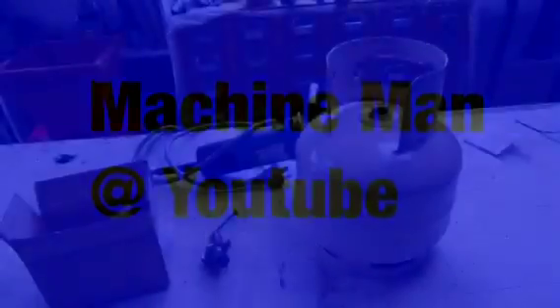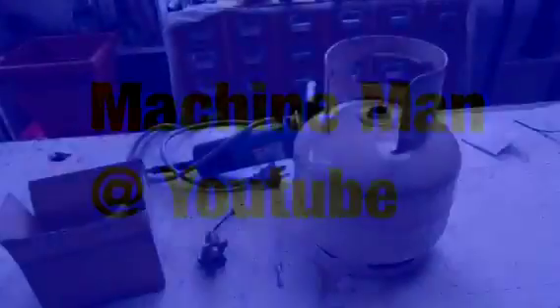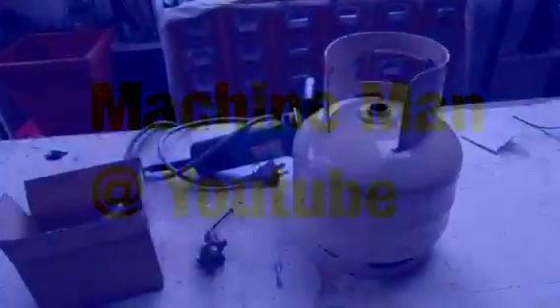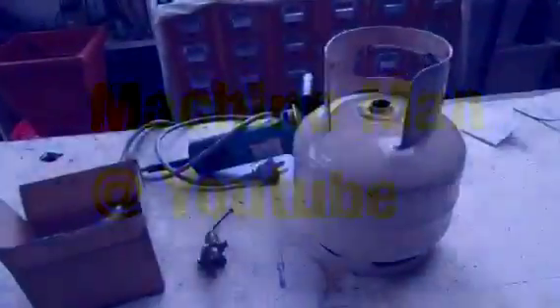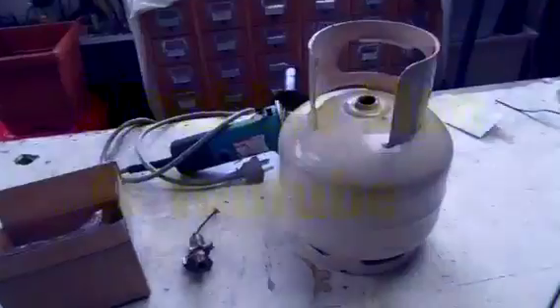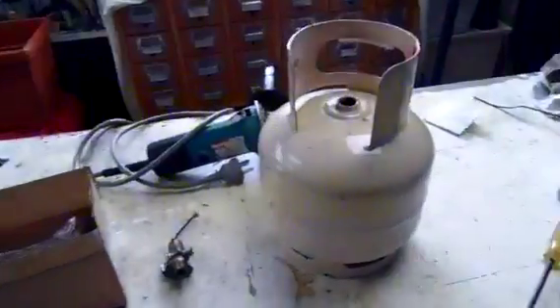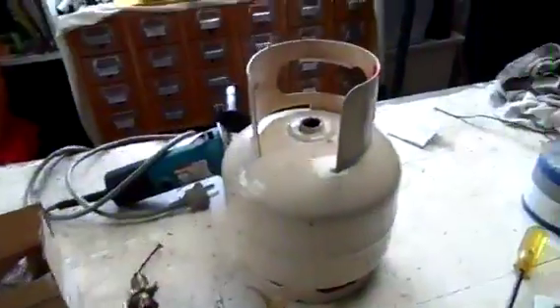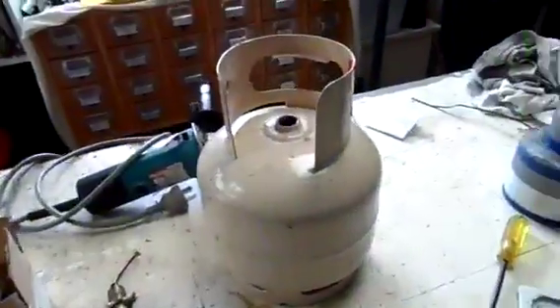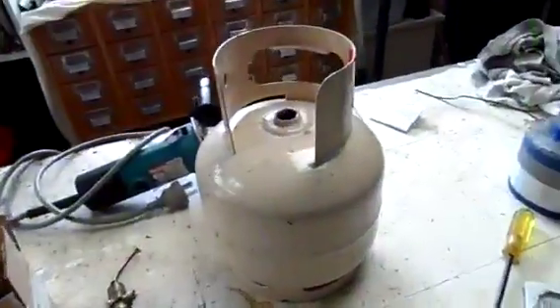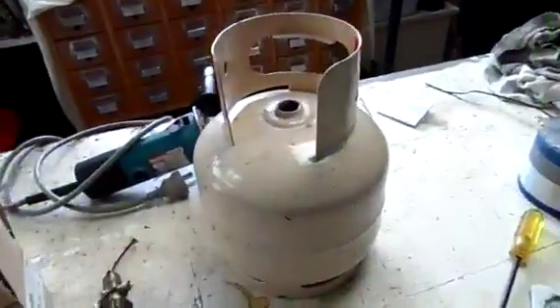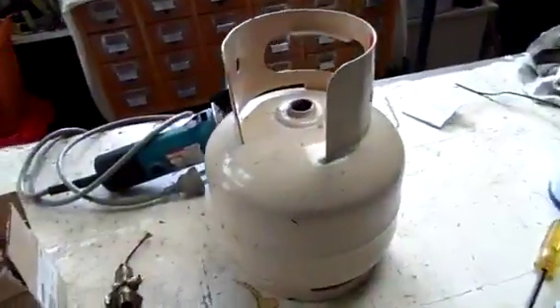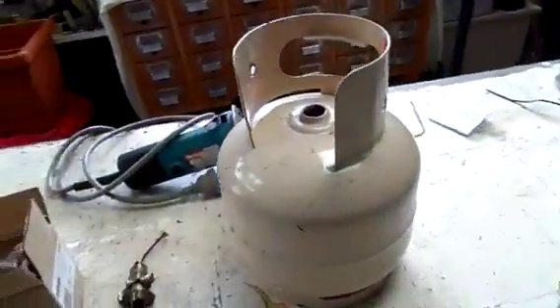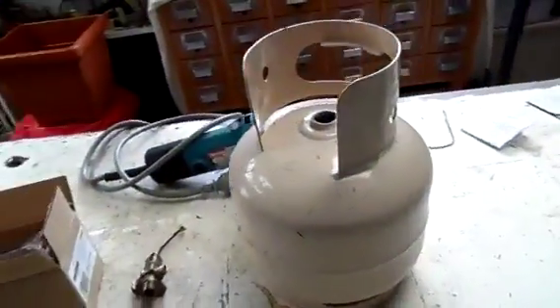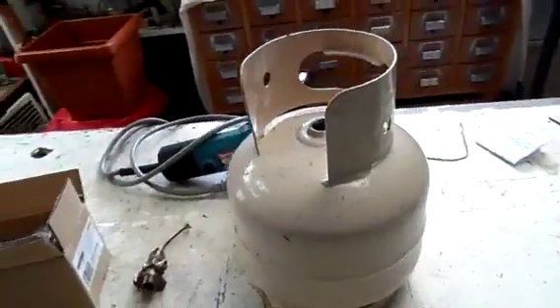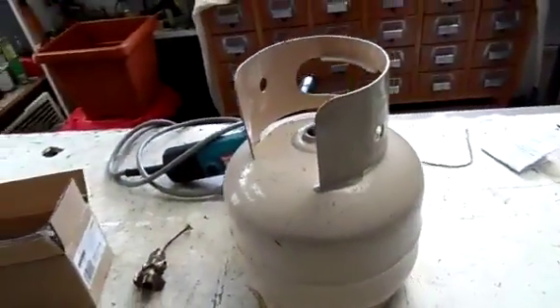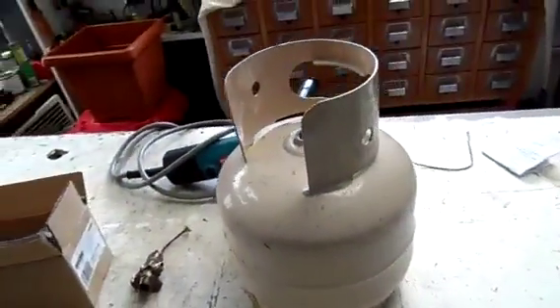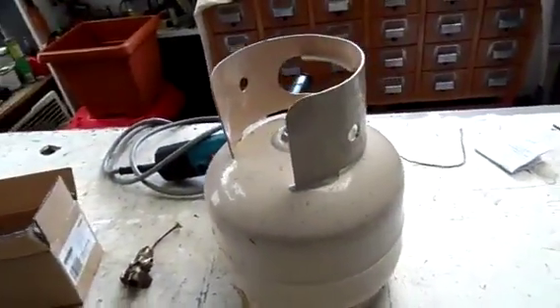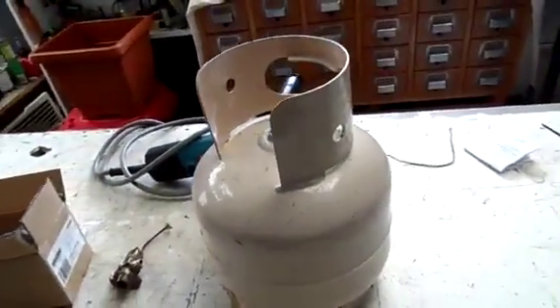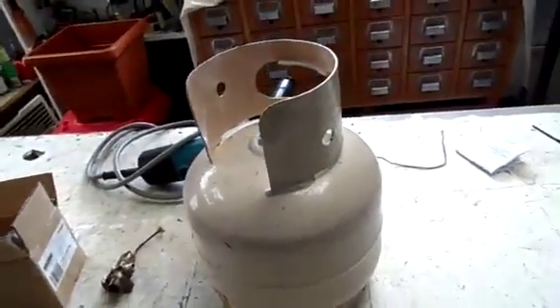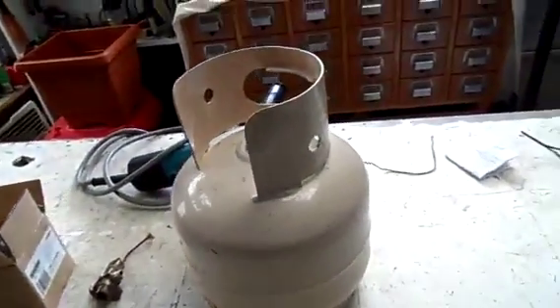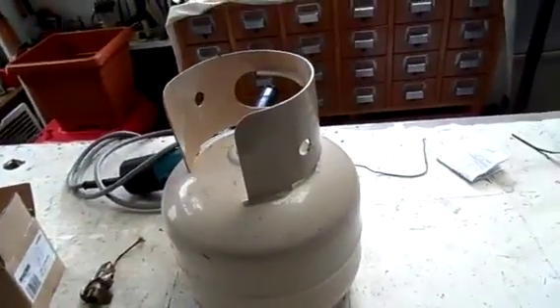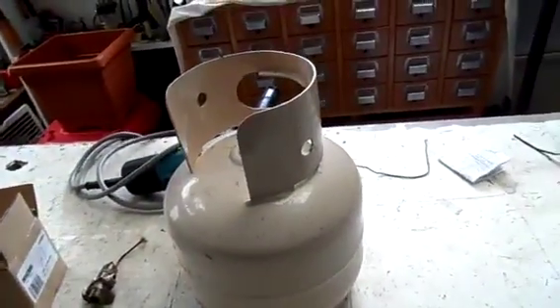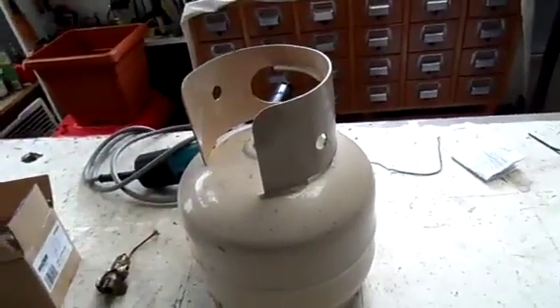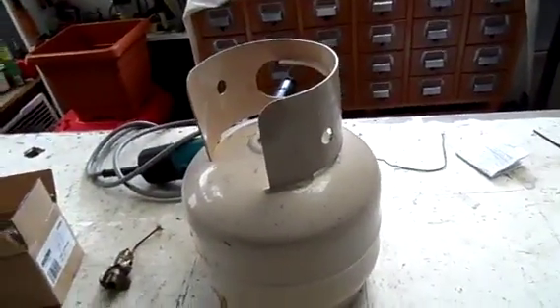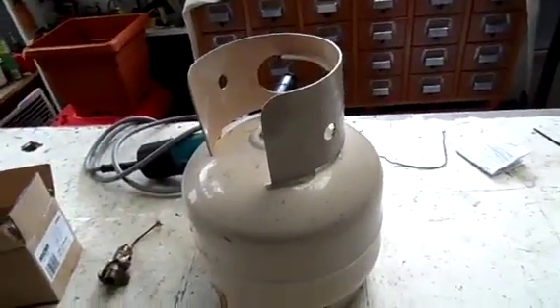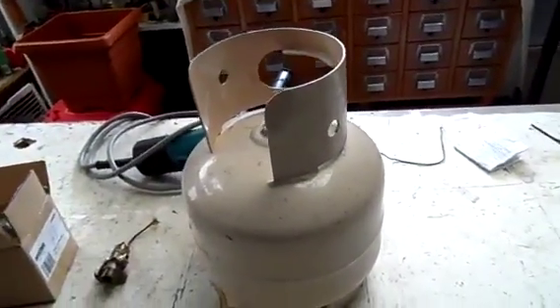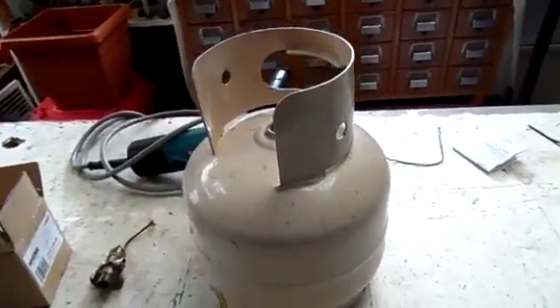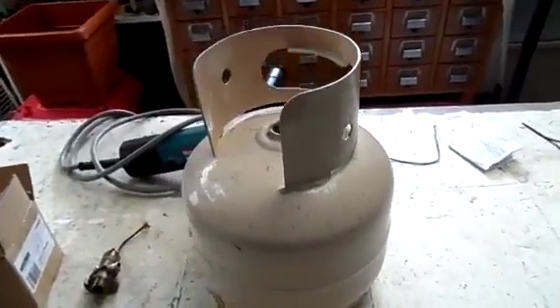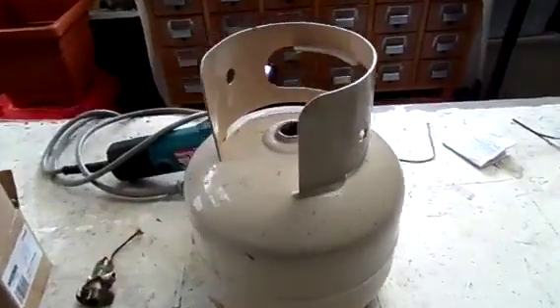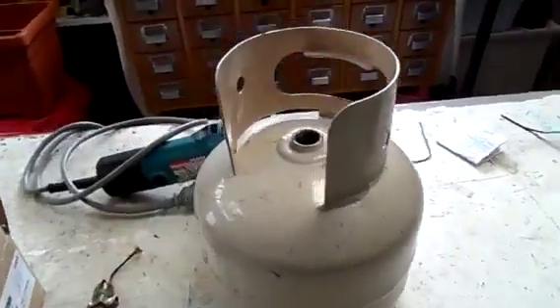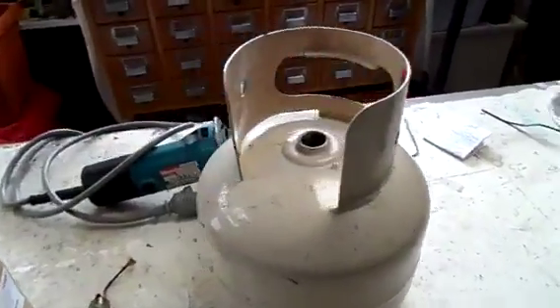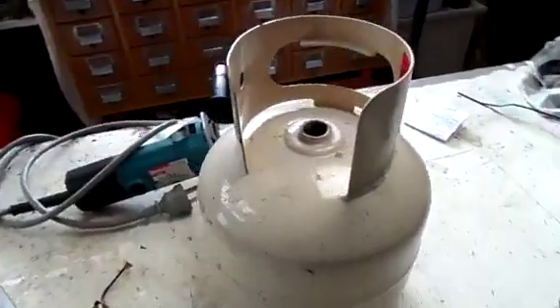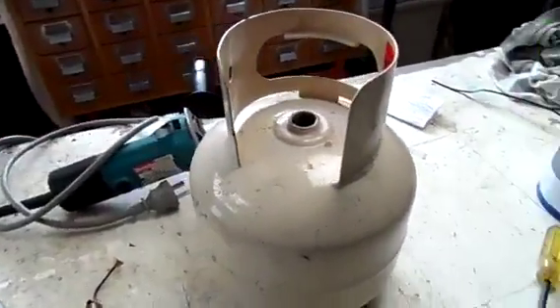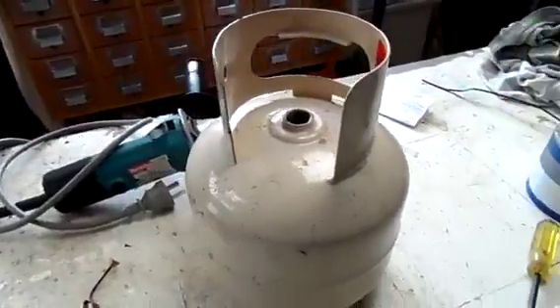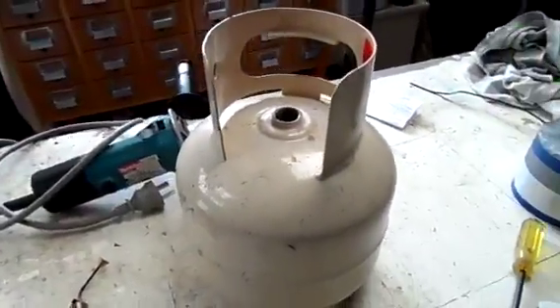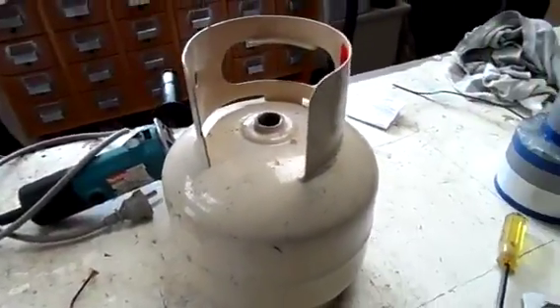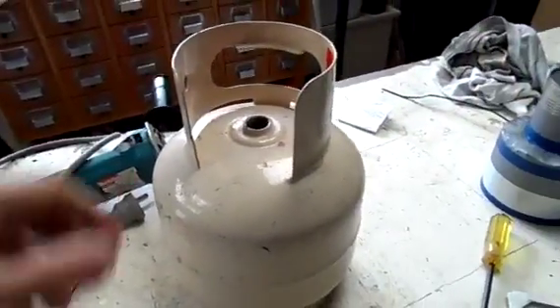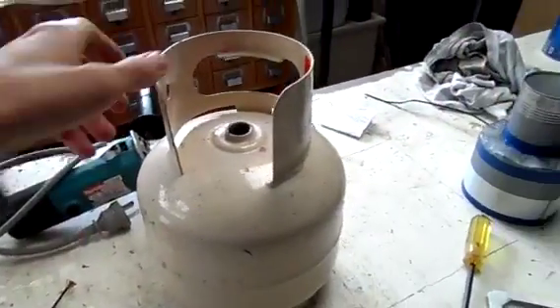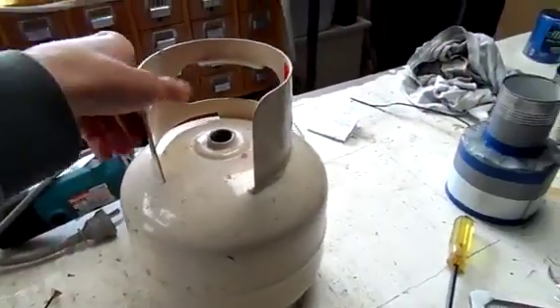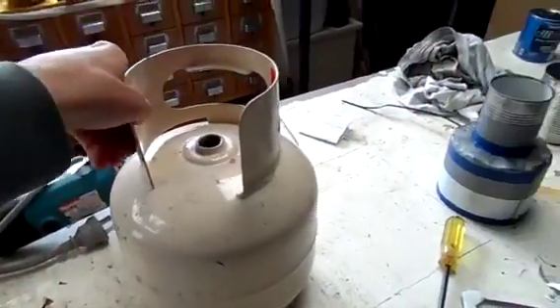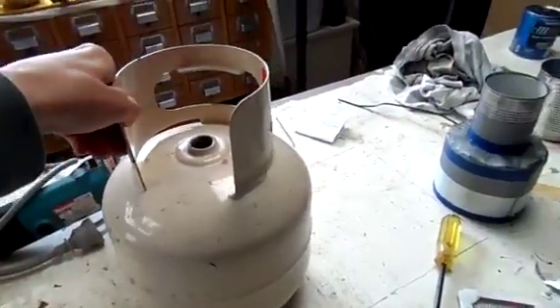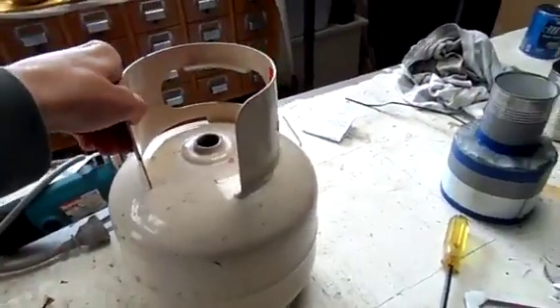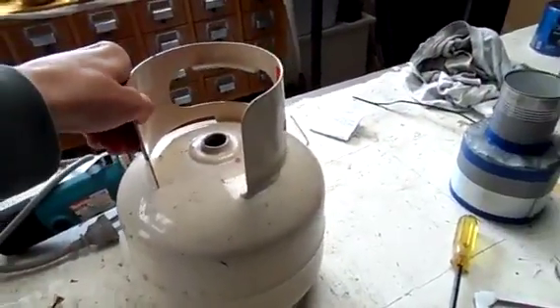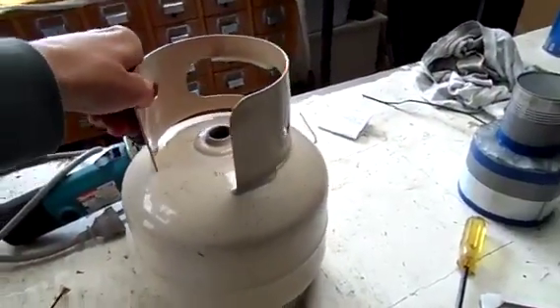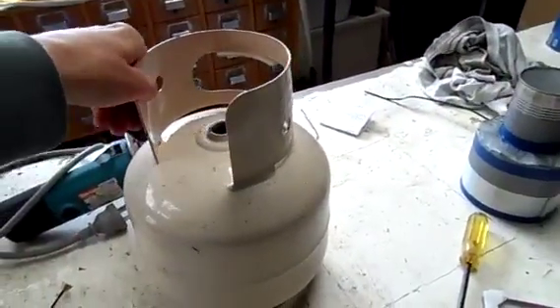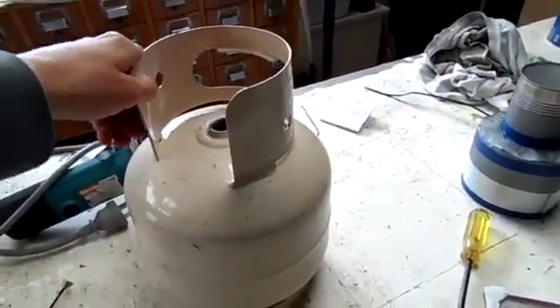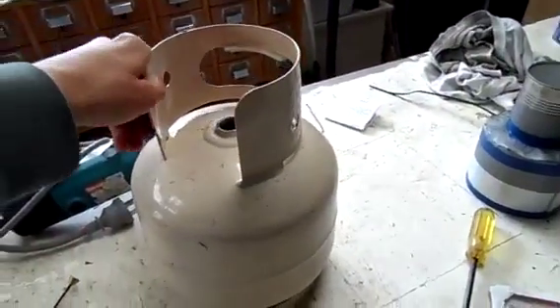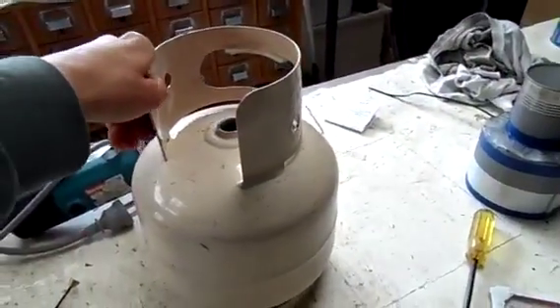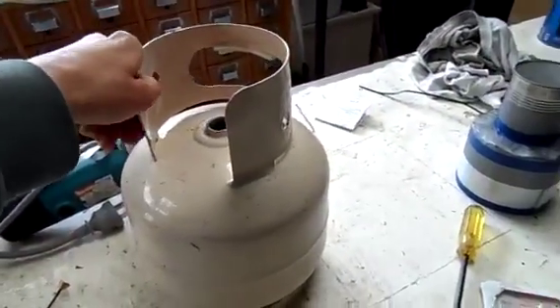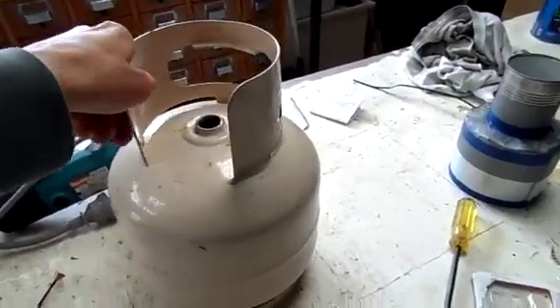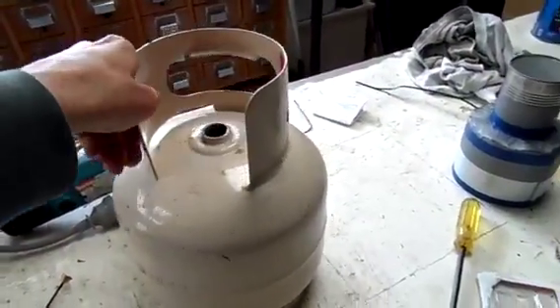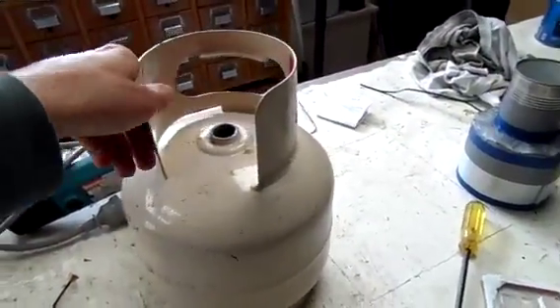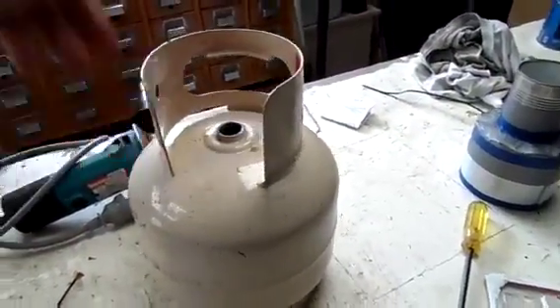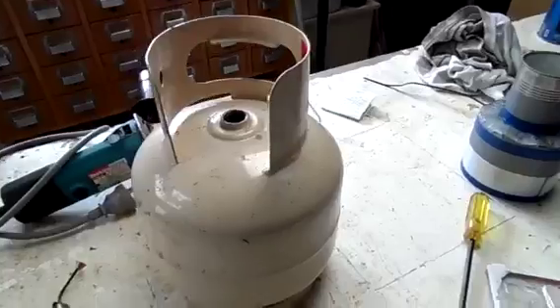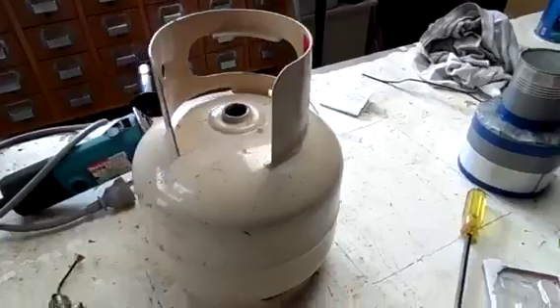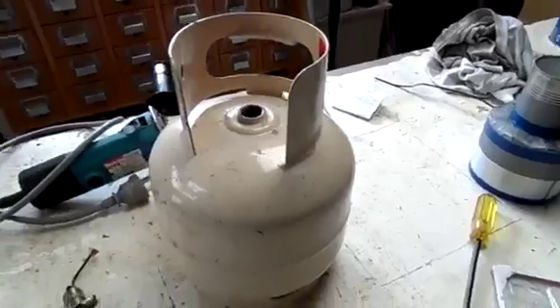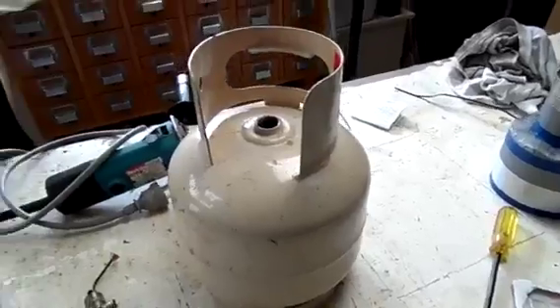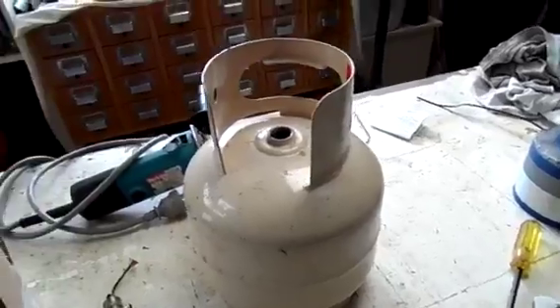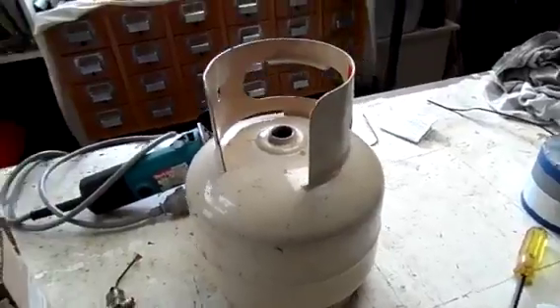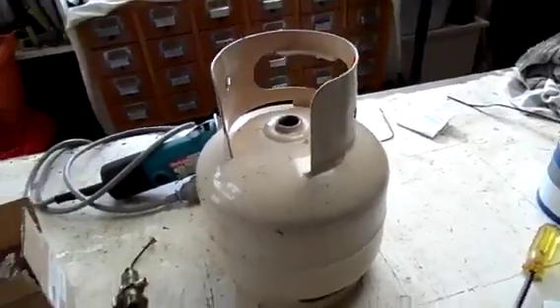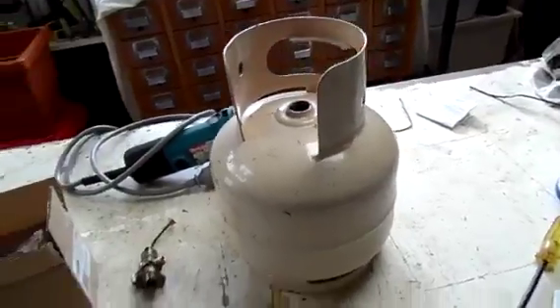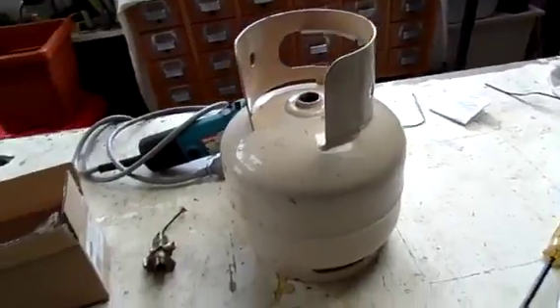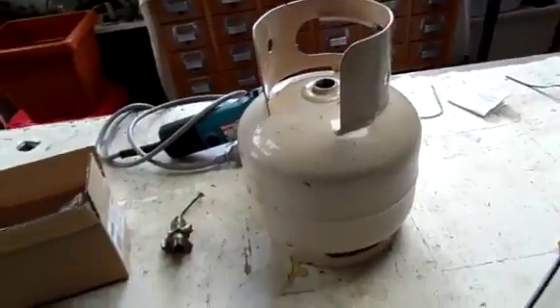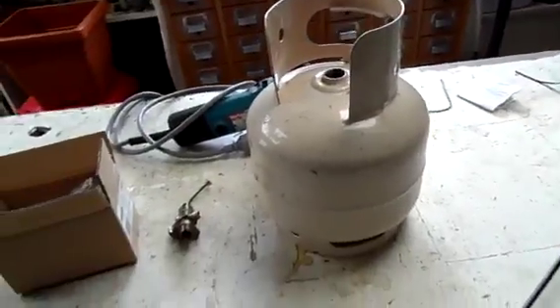G'day everybody. For today's bit of DIY fun we're going to be turning a sold gas cylinder into a compressed air tank.